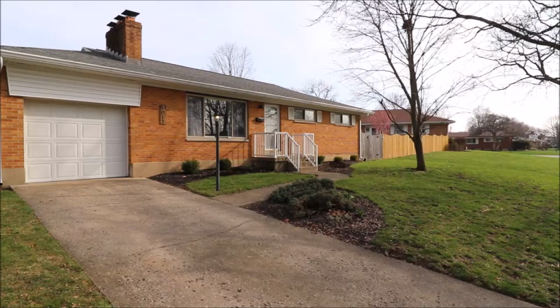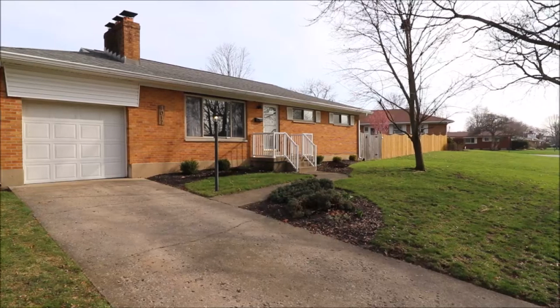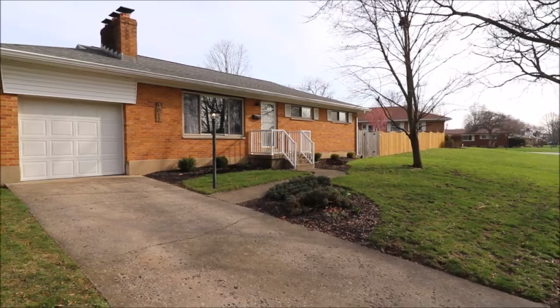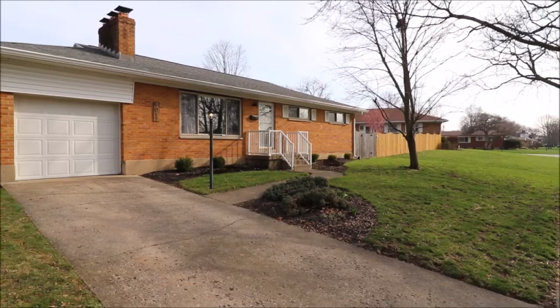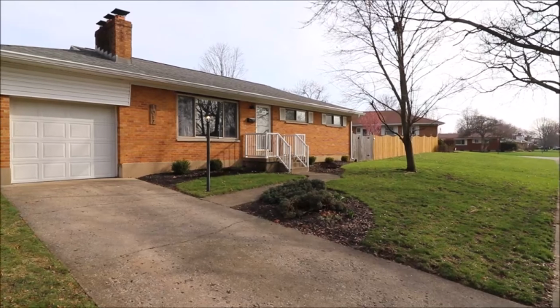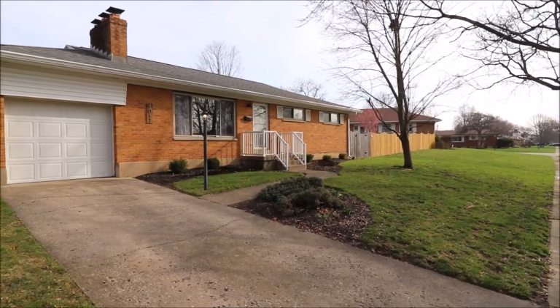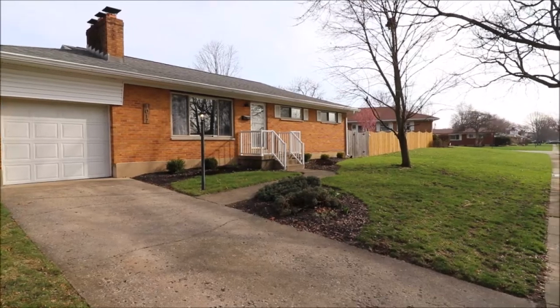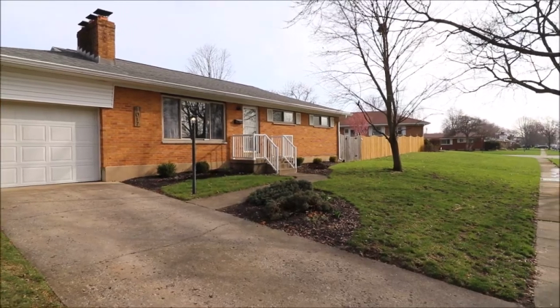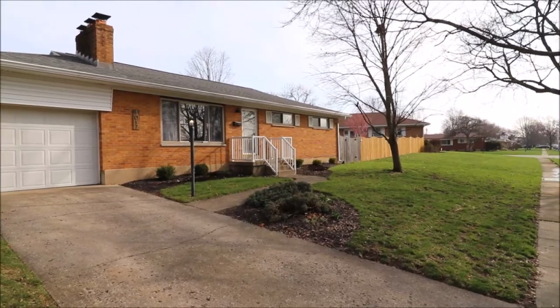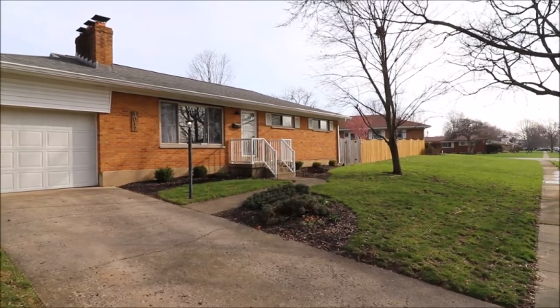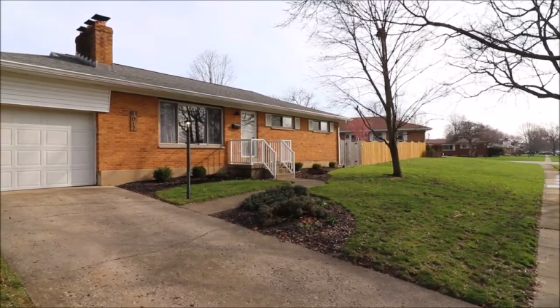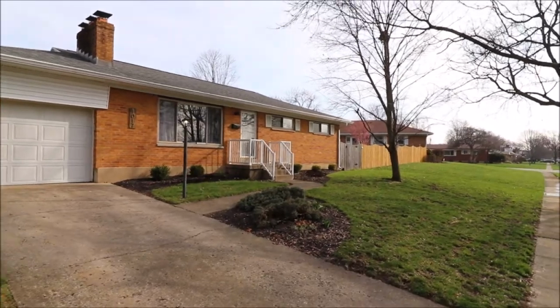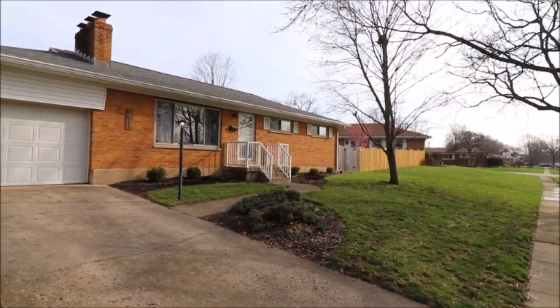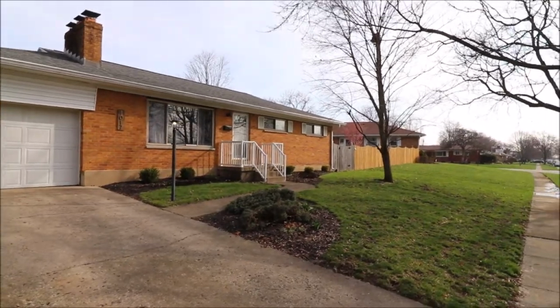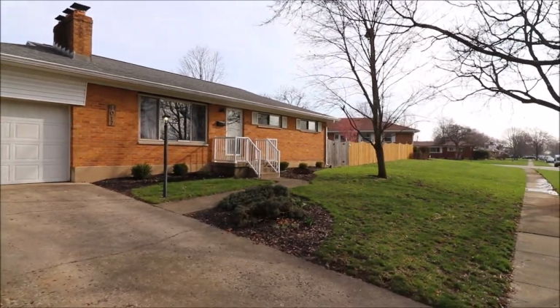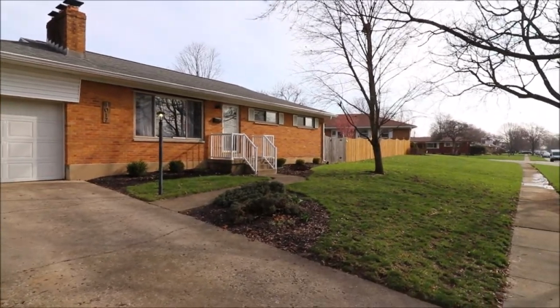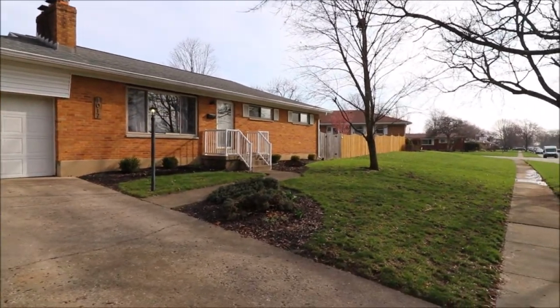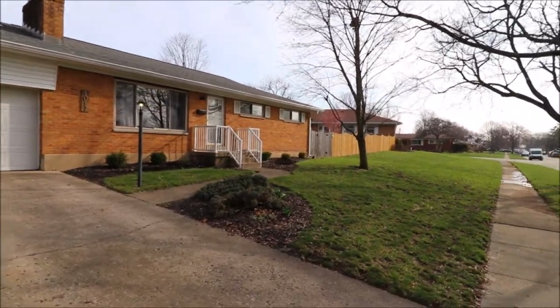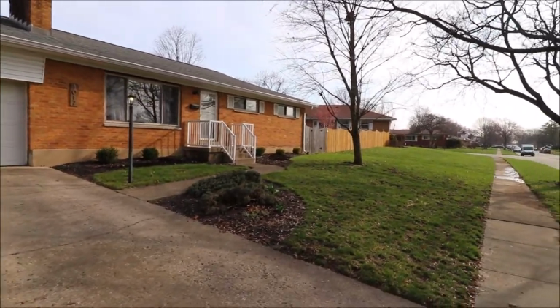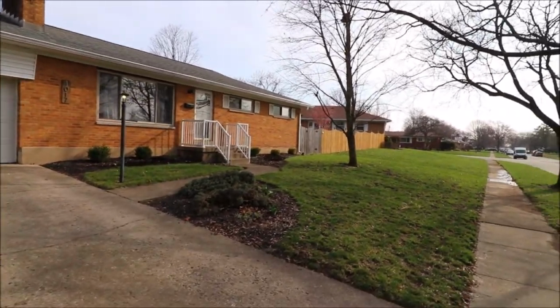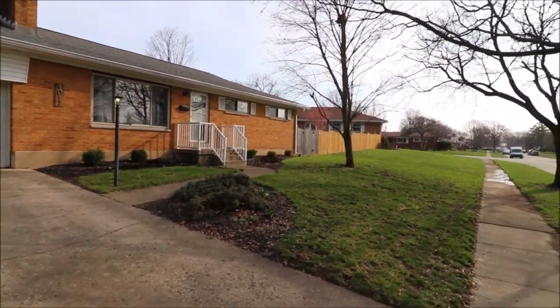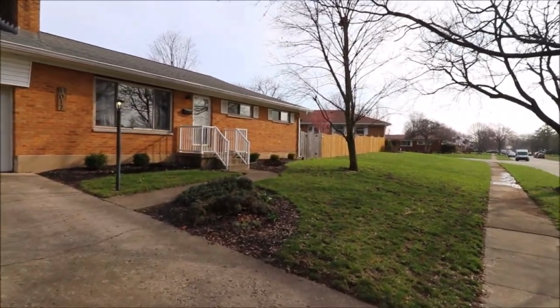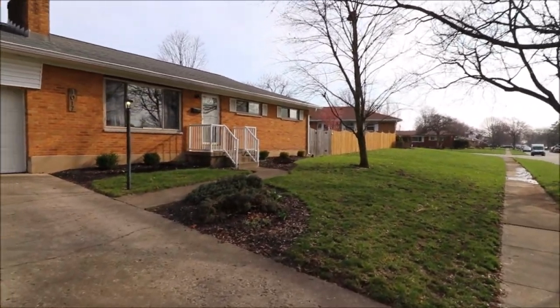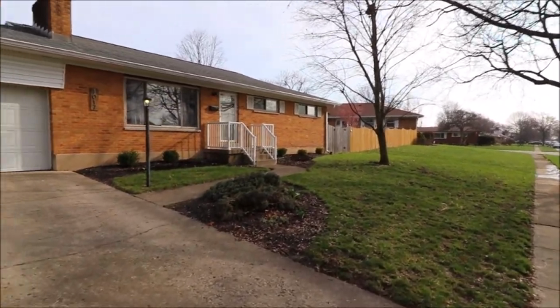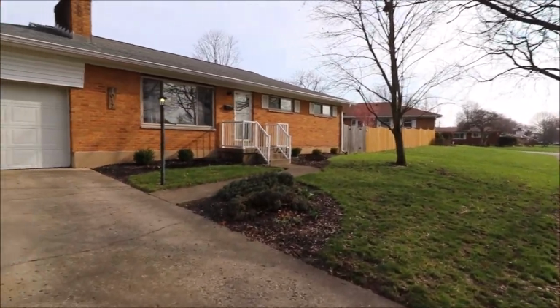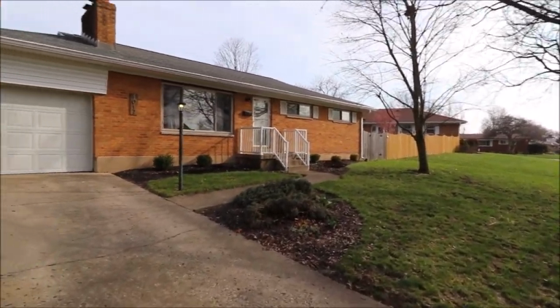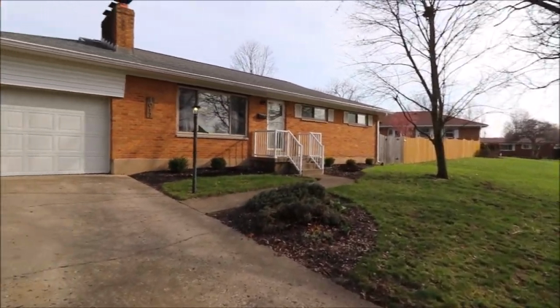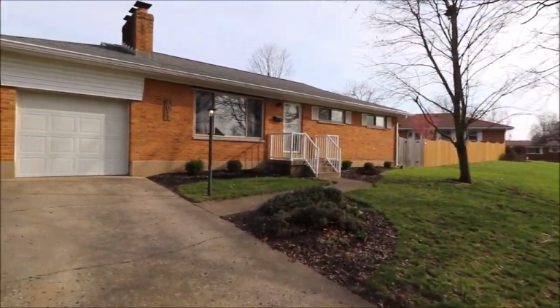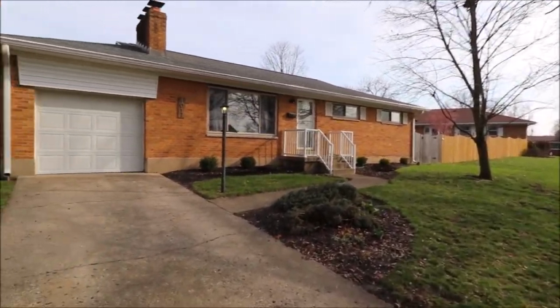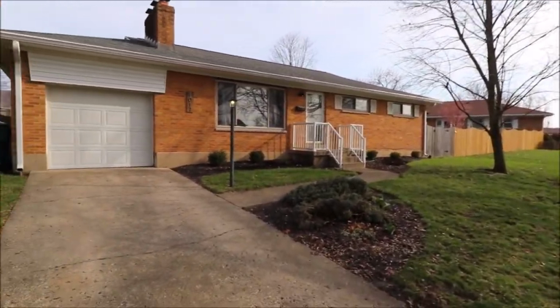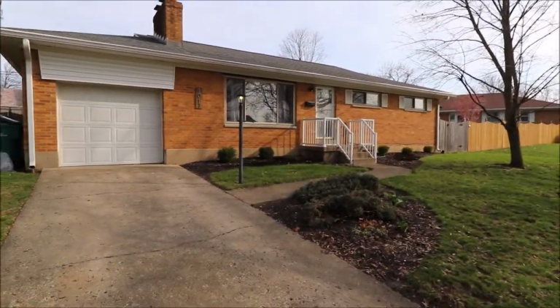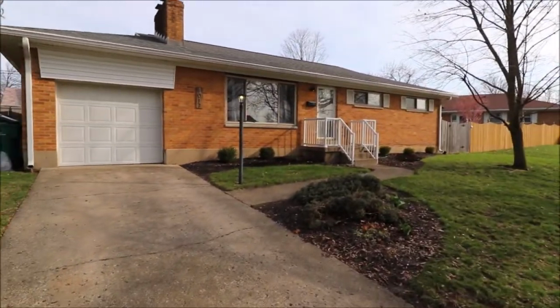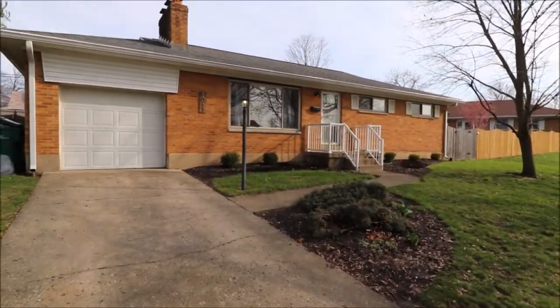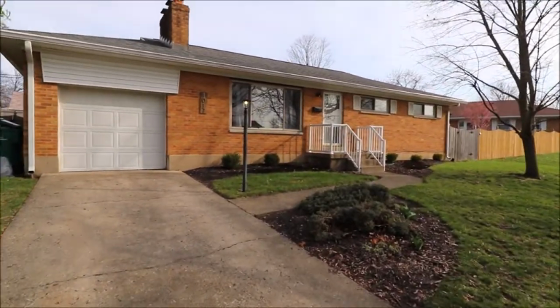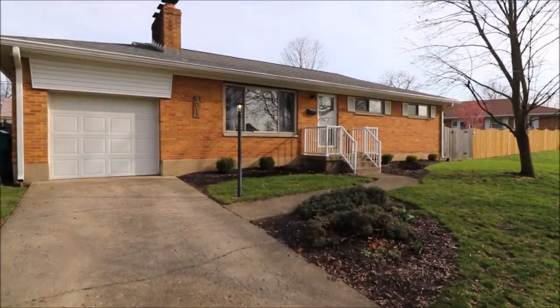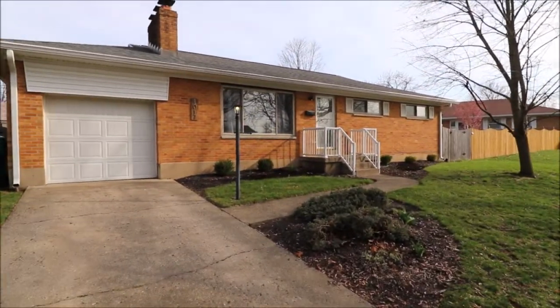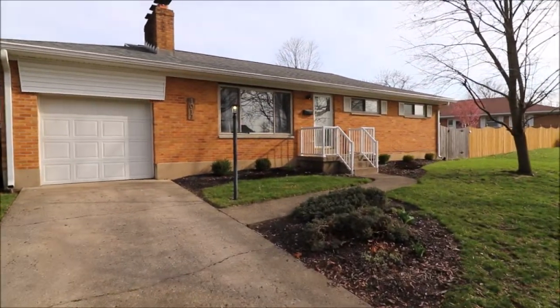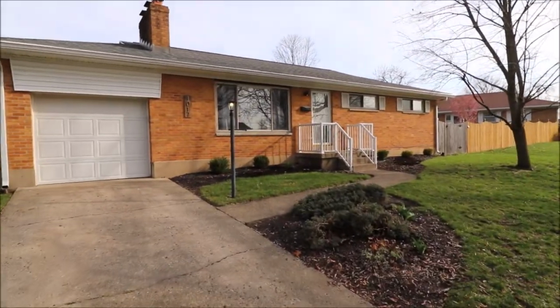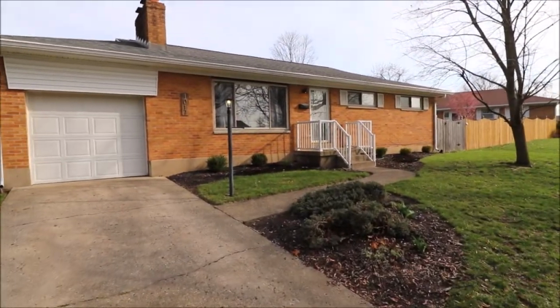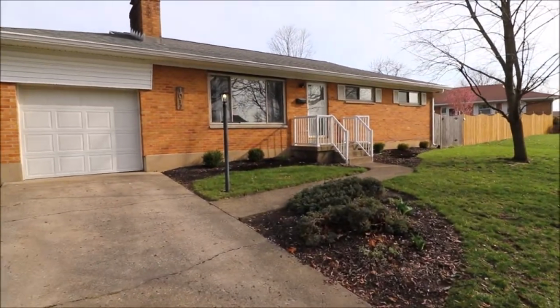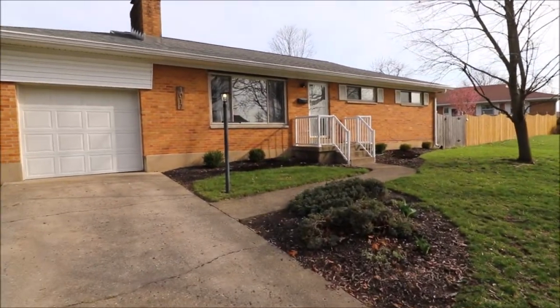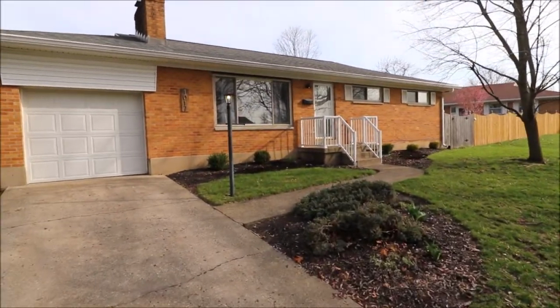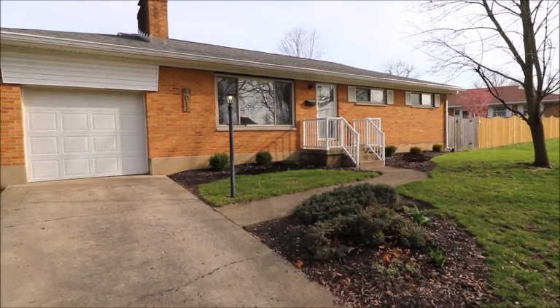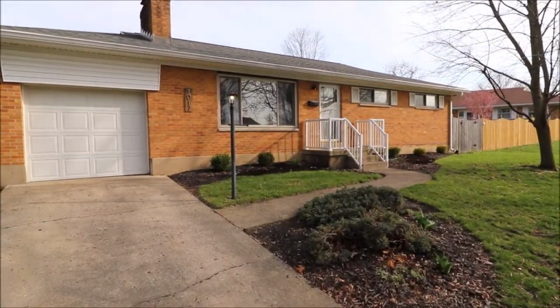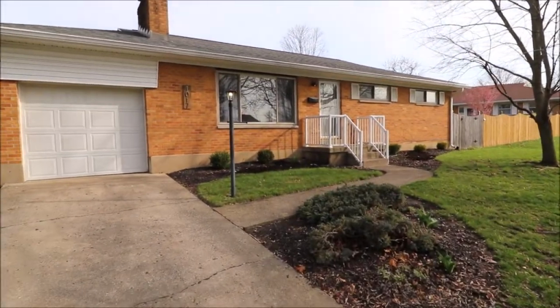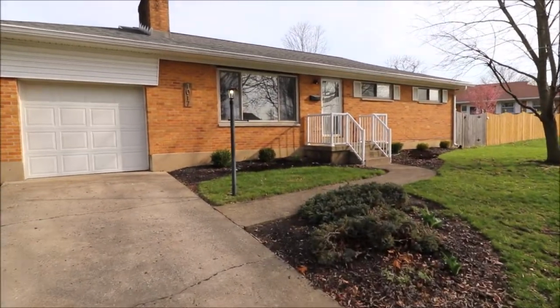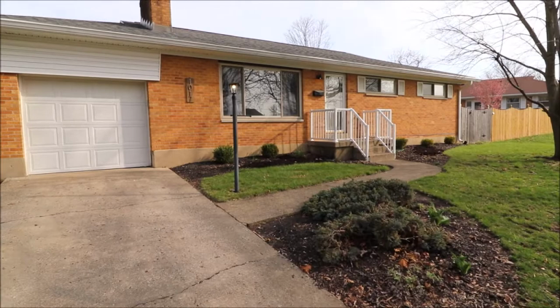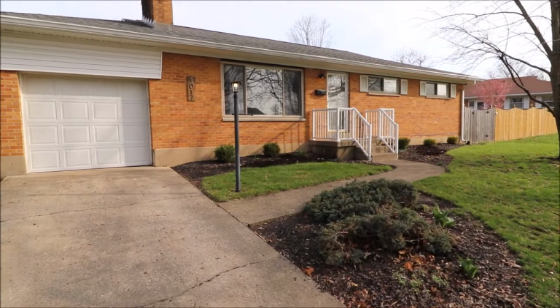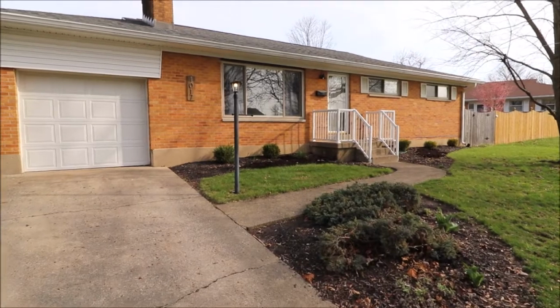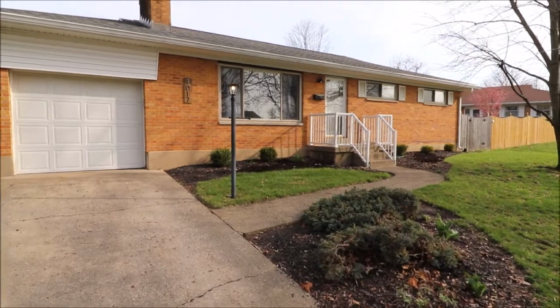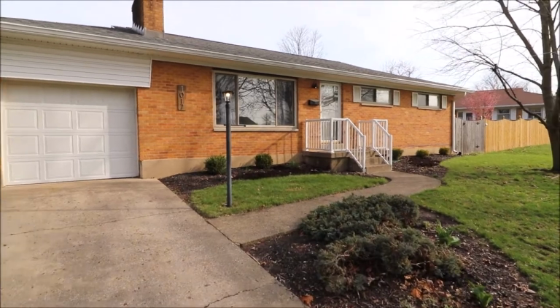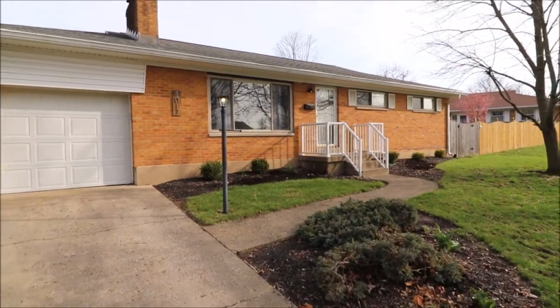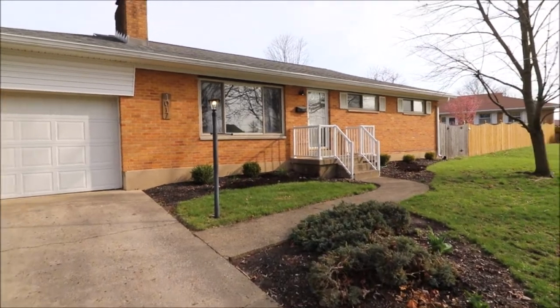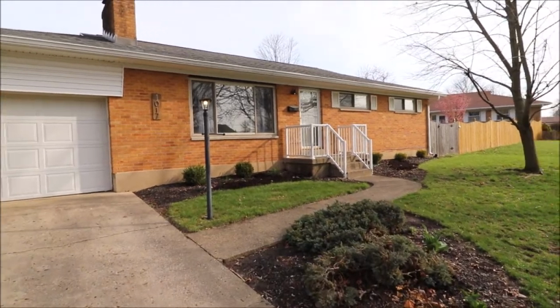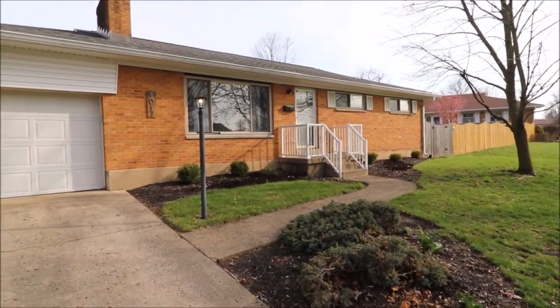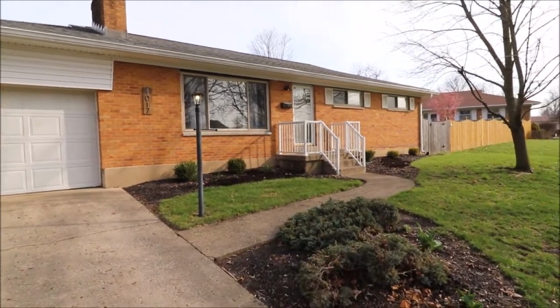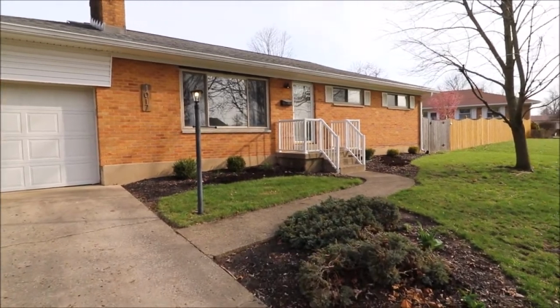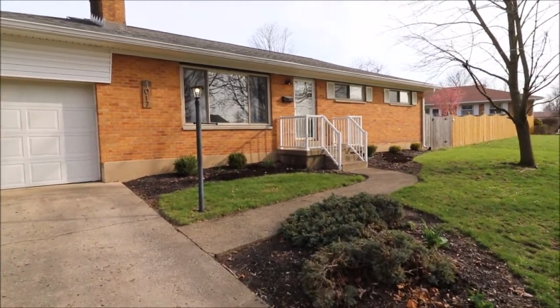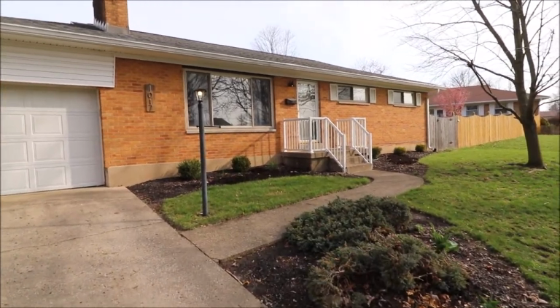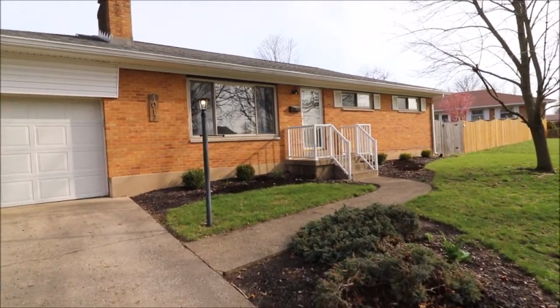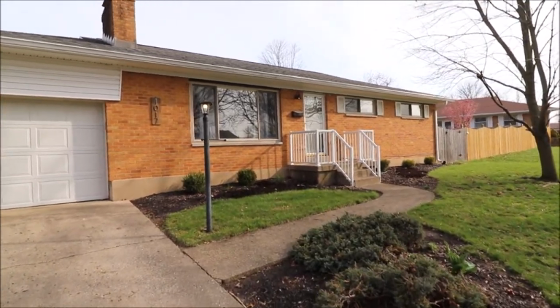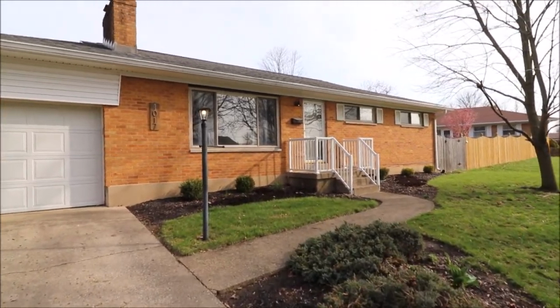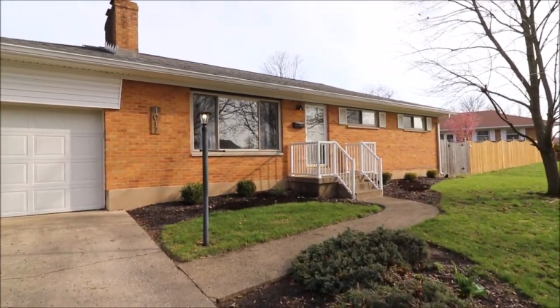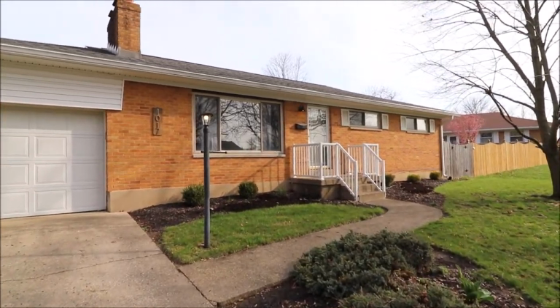Hello and welcome to 1017 Willowdale Avenue, Kettering, Ohio. Here we're standing in front of the home walking up to the front right now.